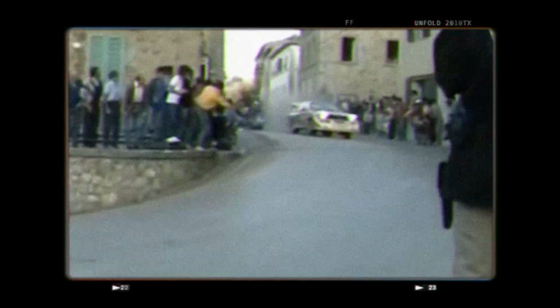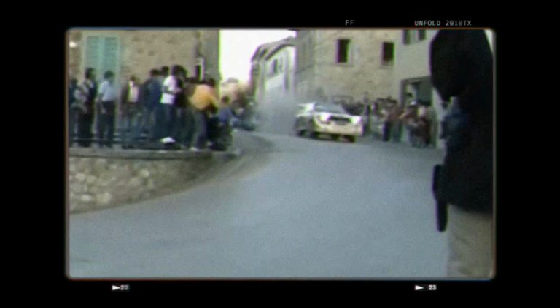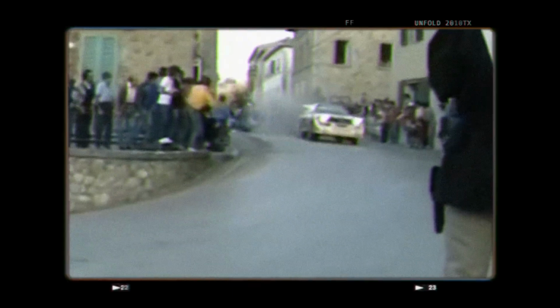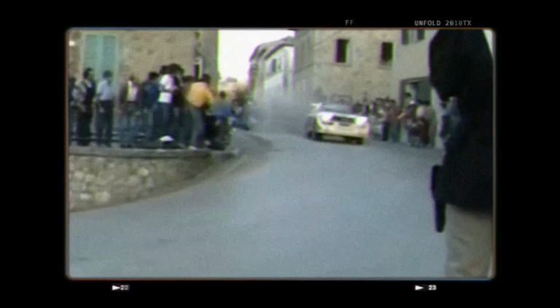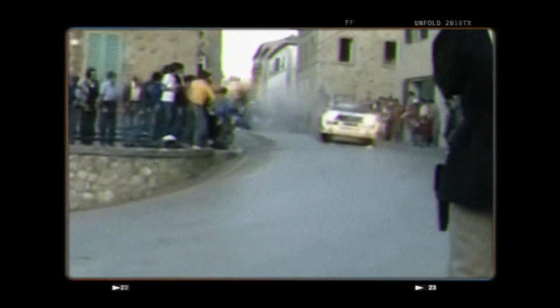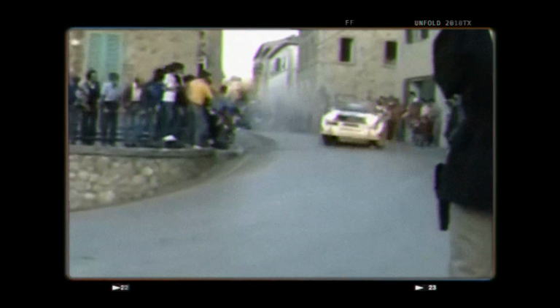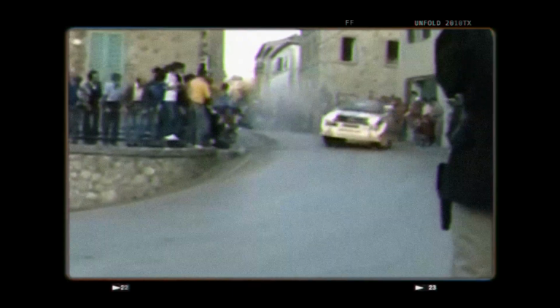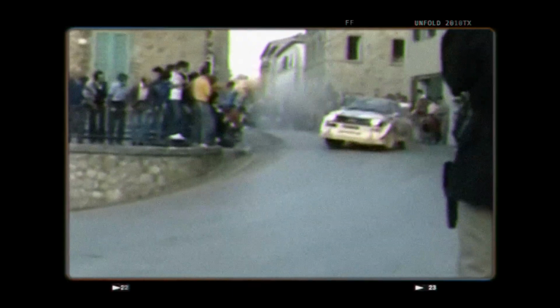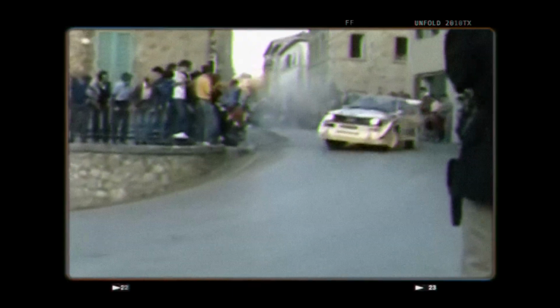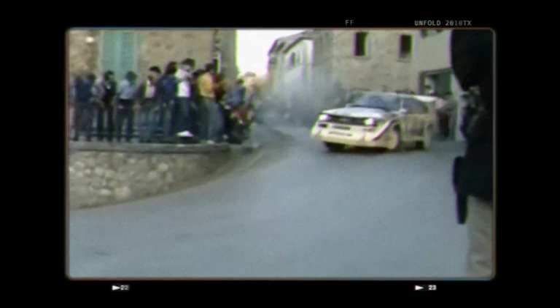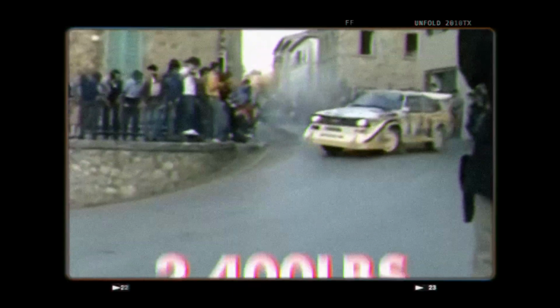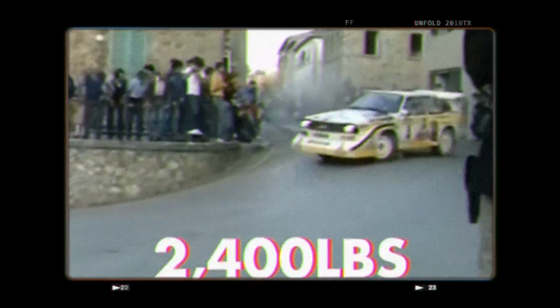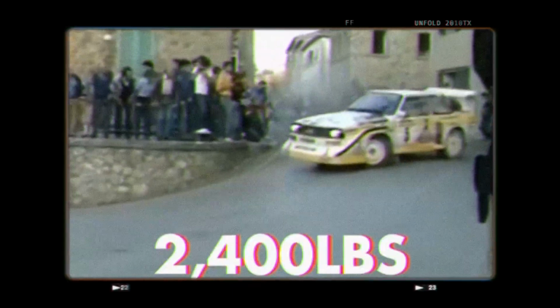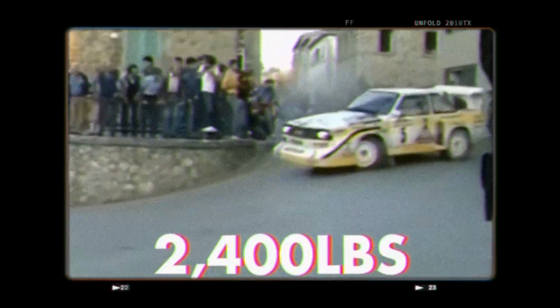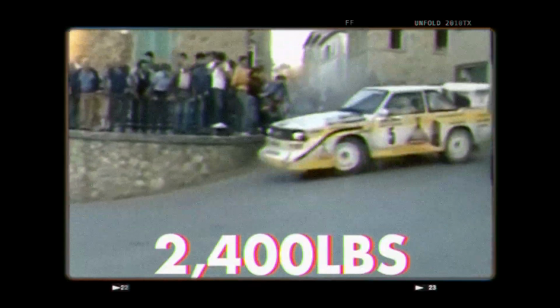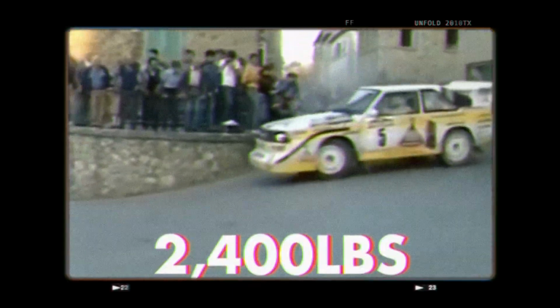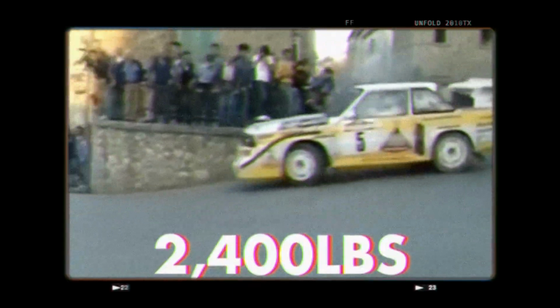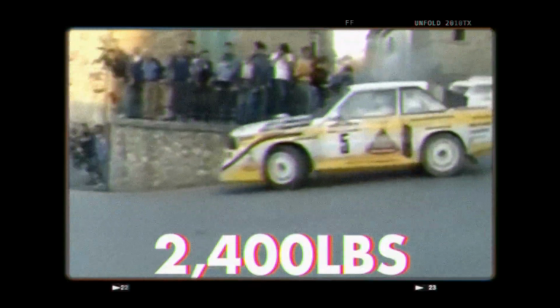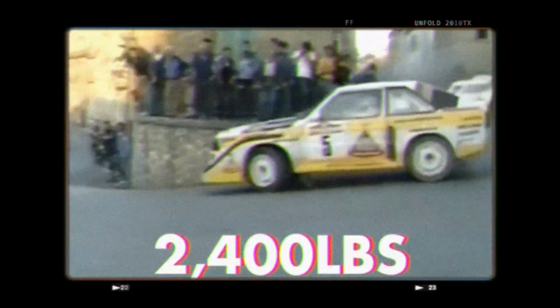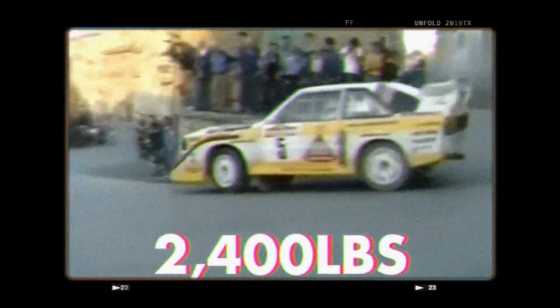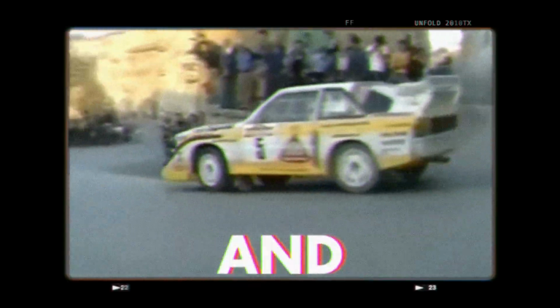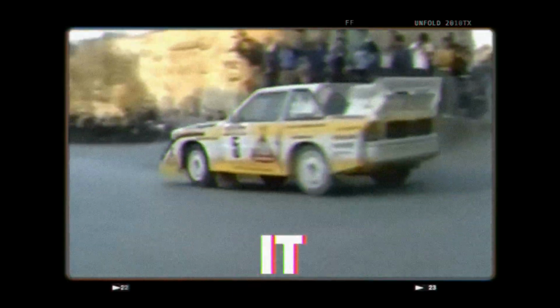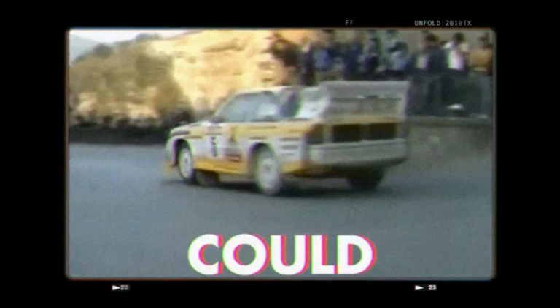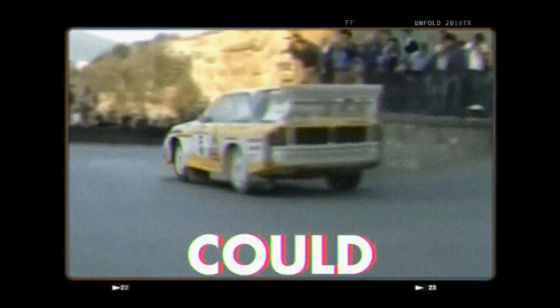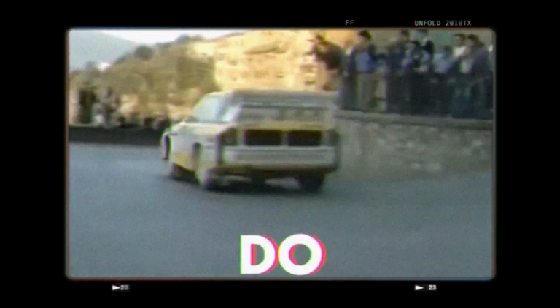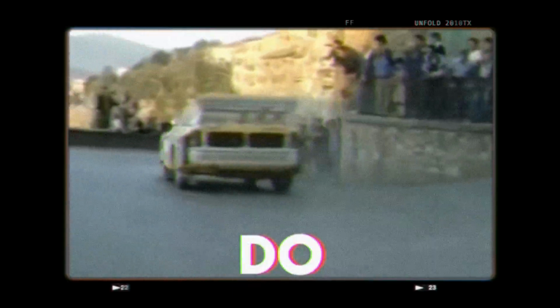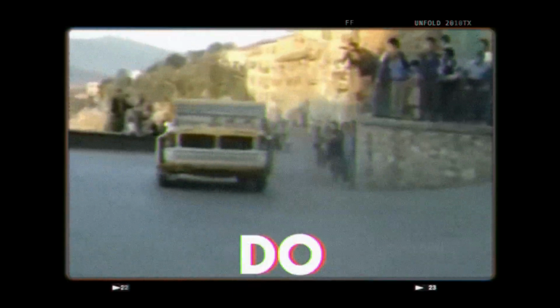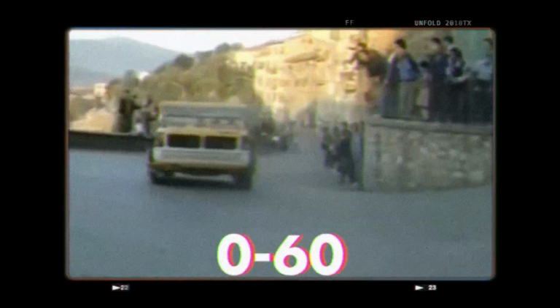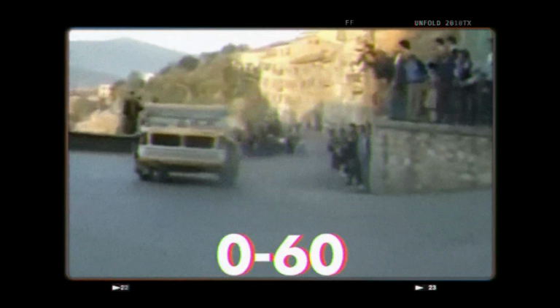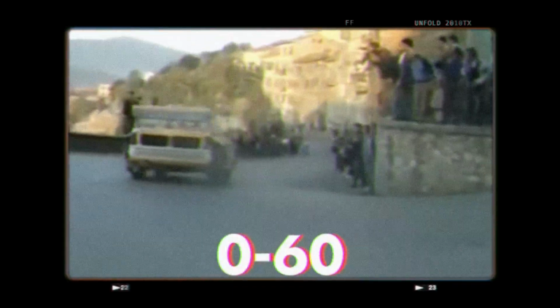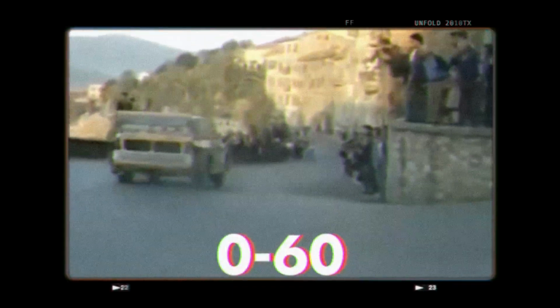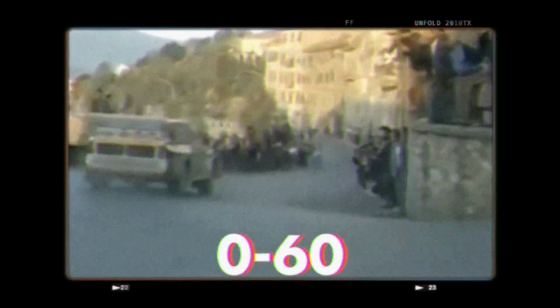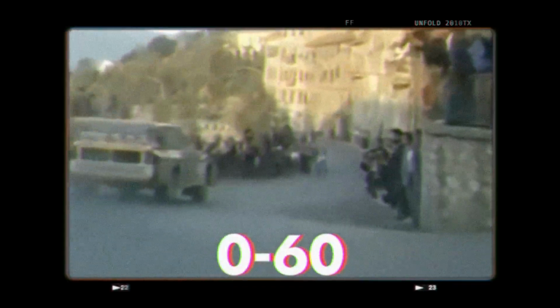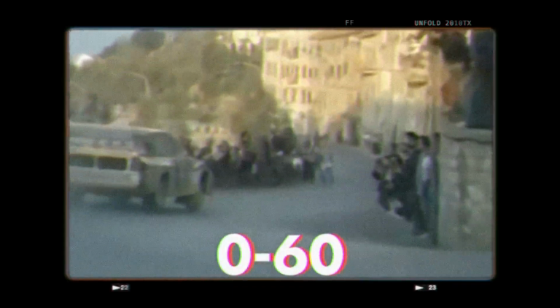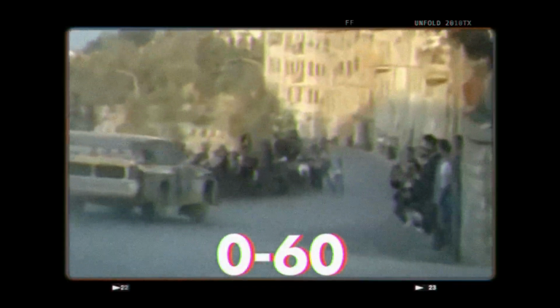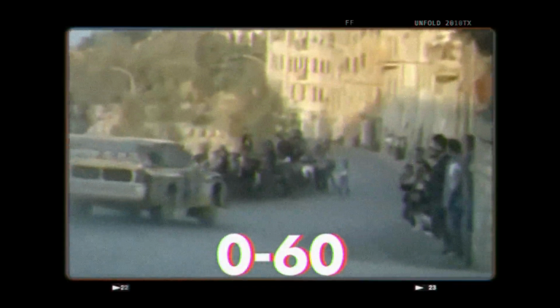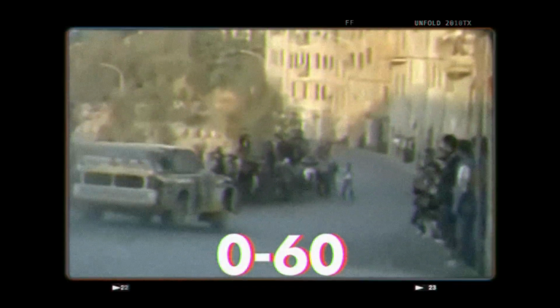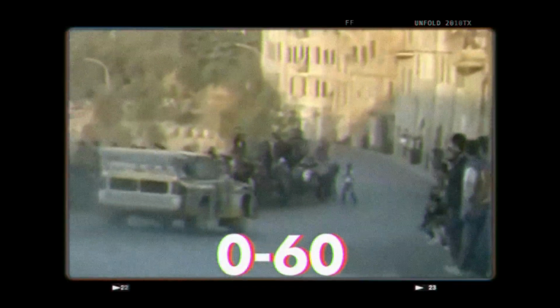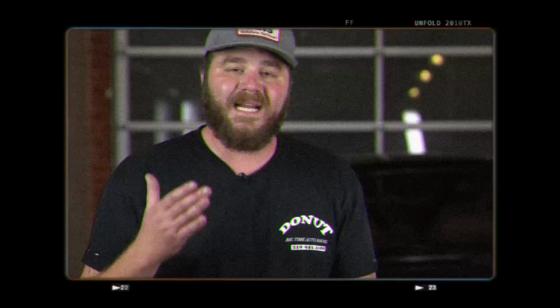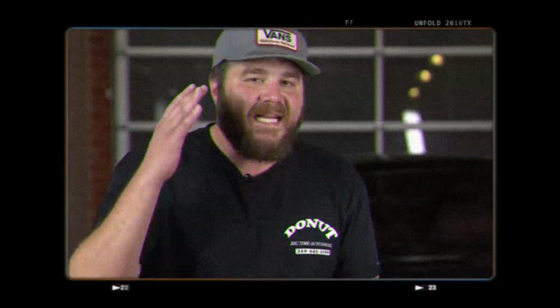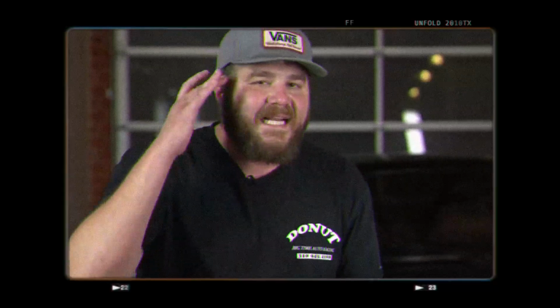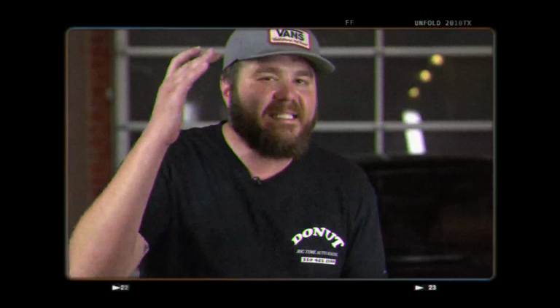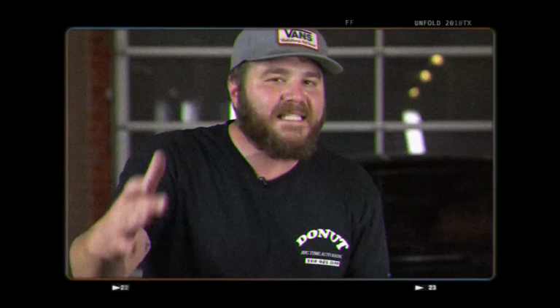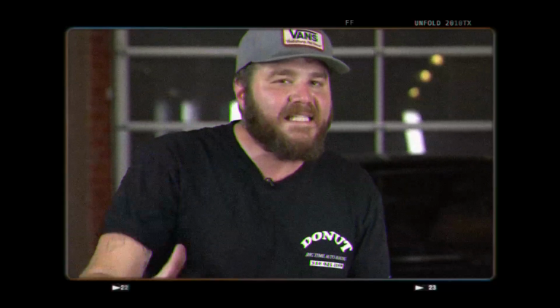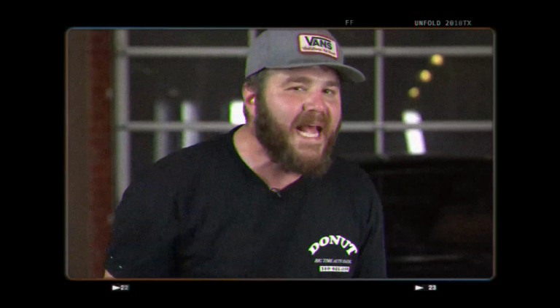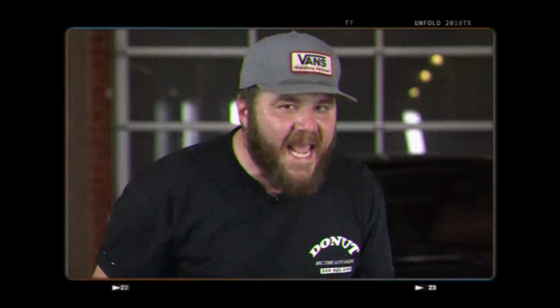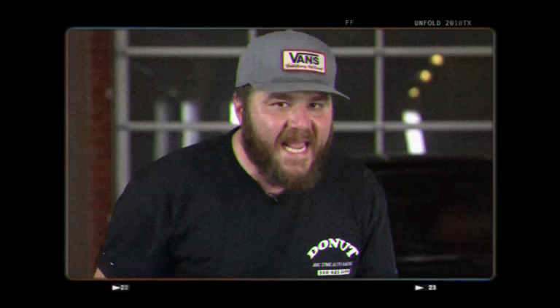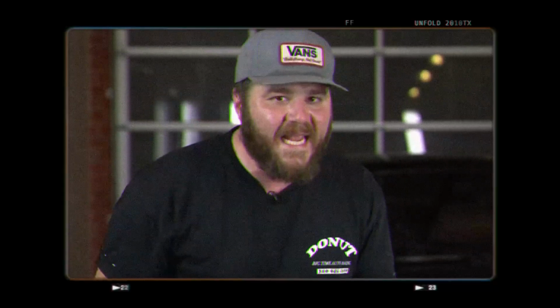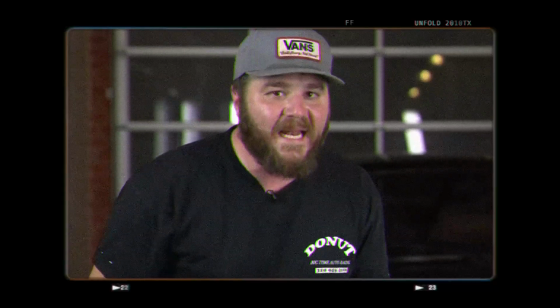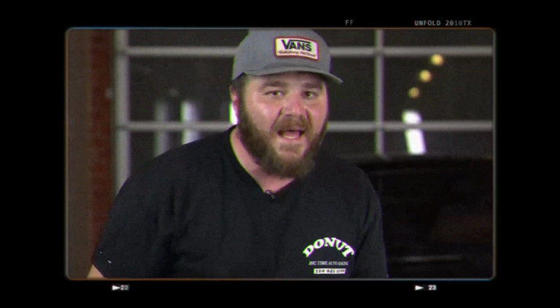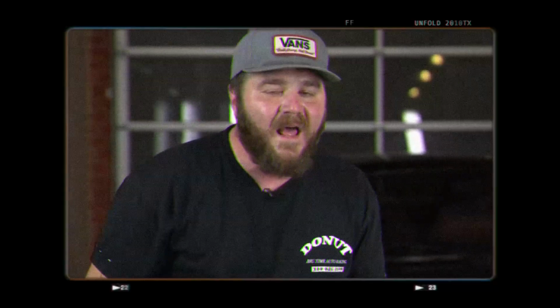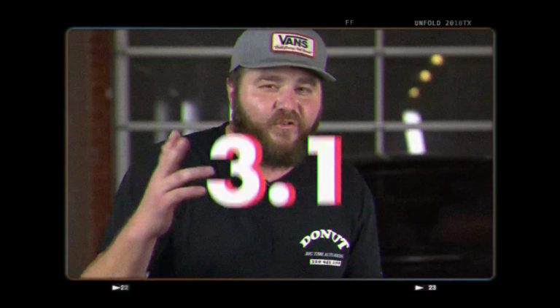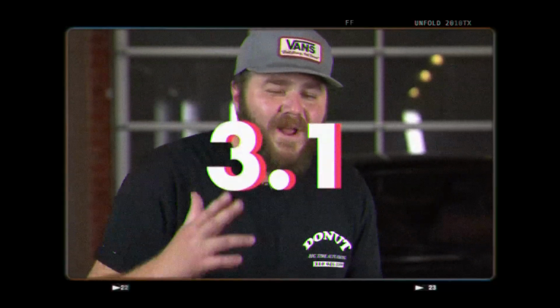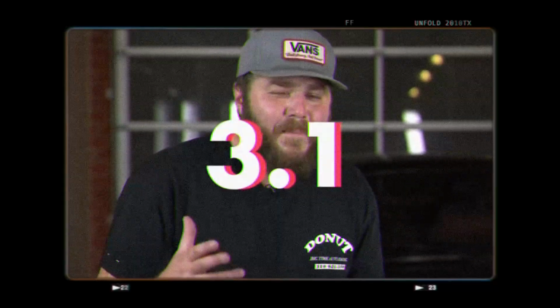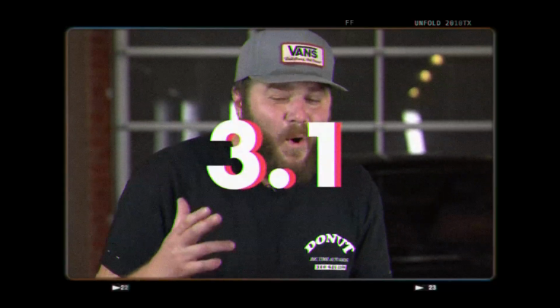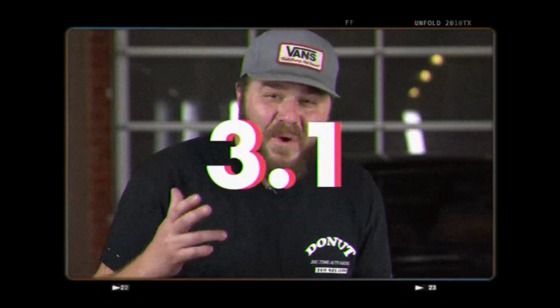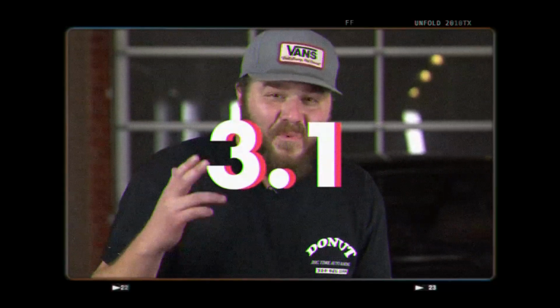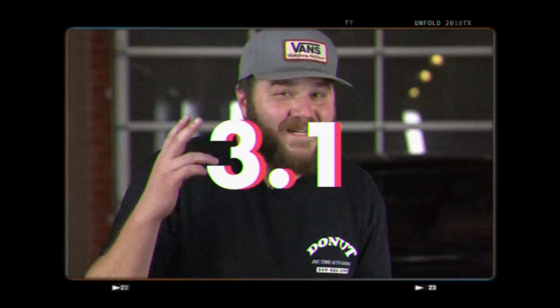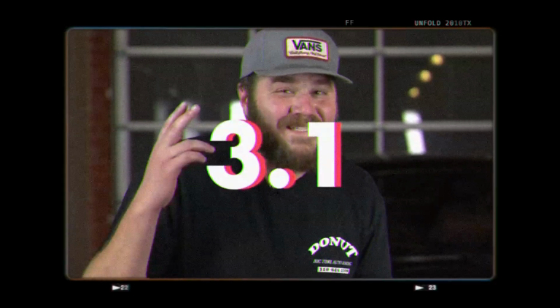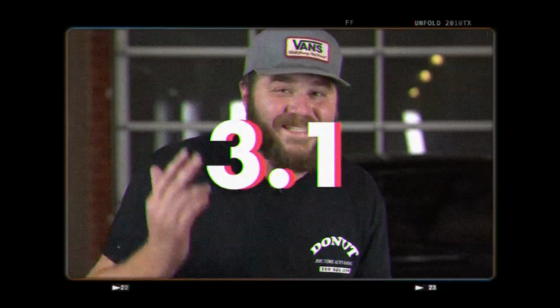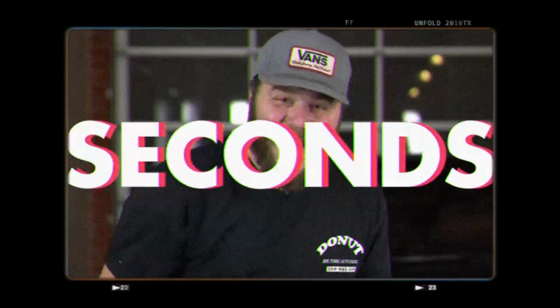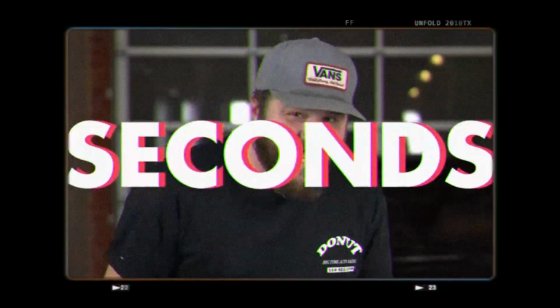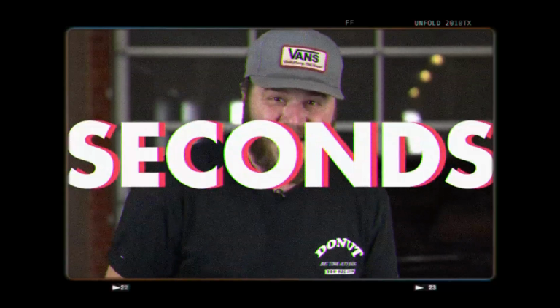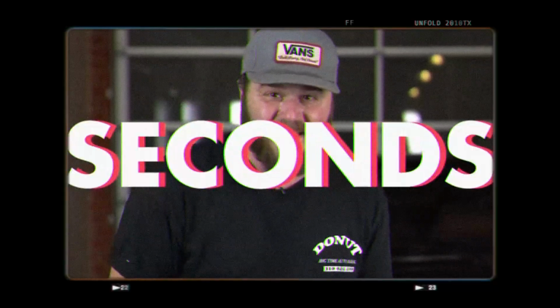The car slimmed down to 2,400 pounds, and it could do zero to 60 in an insane 3.1 seconds.